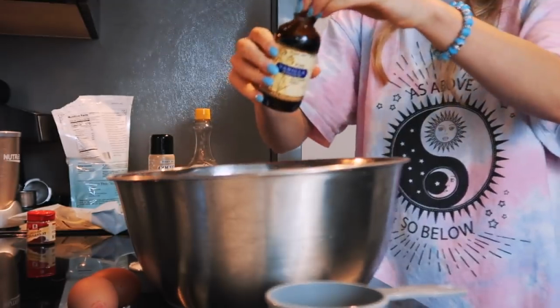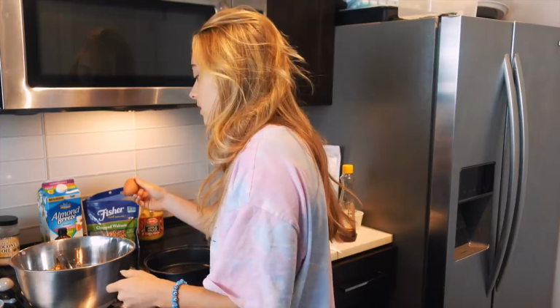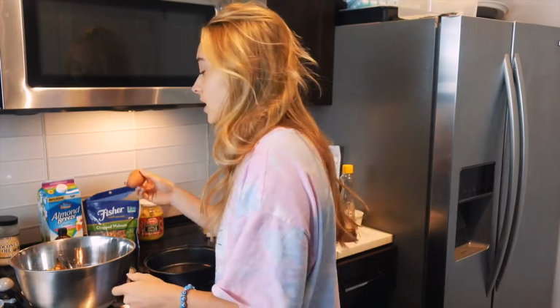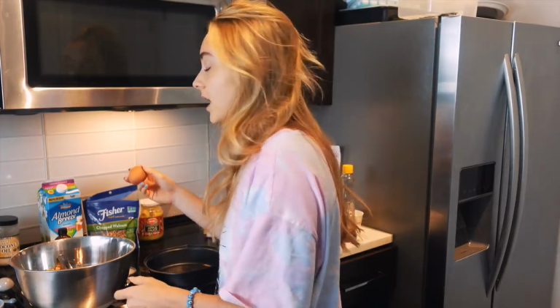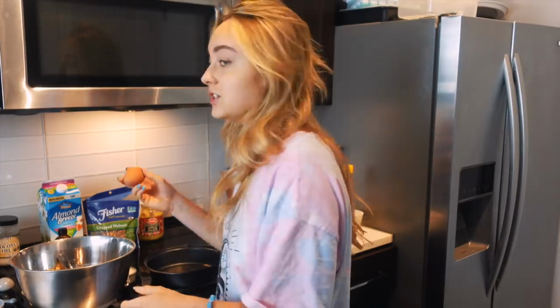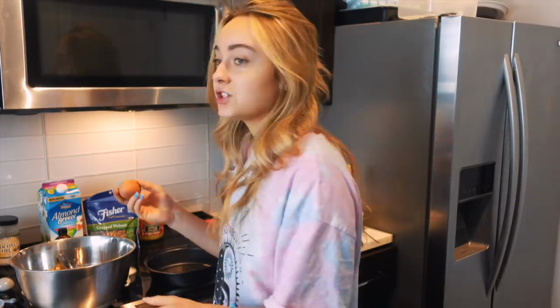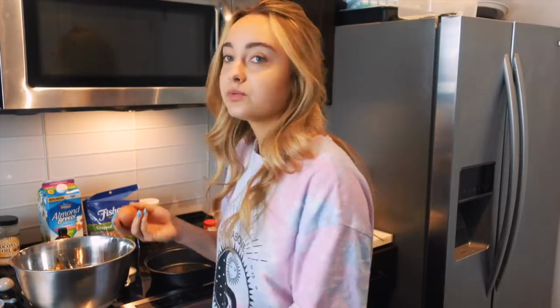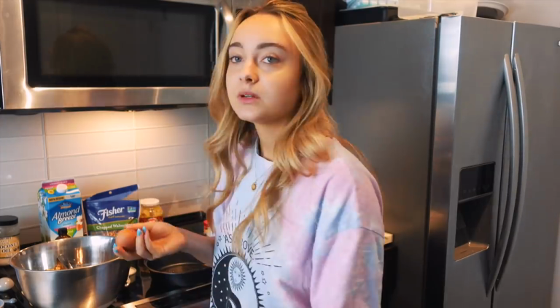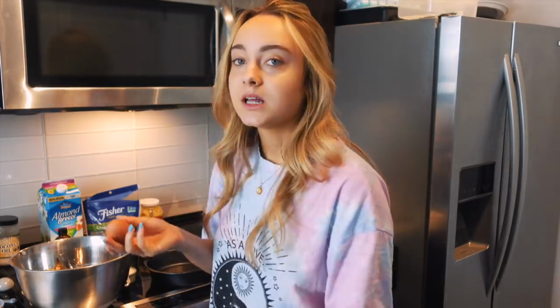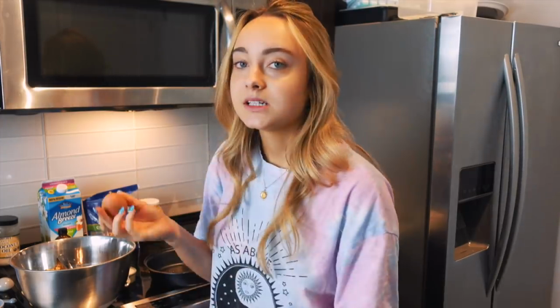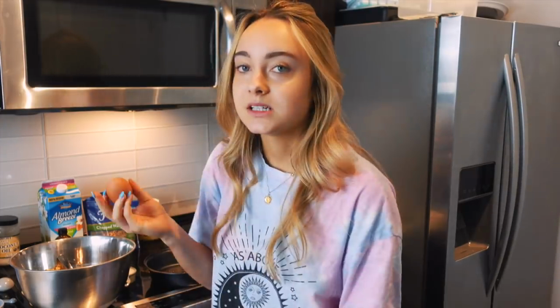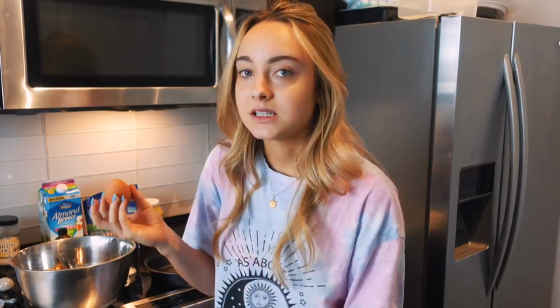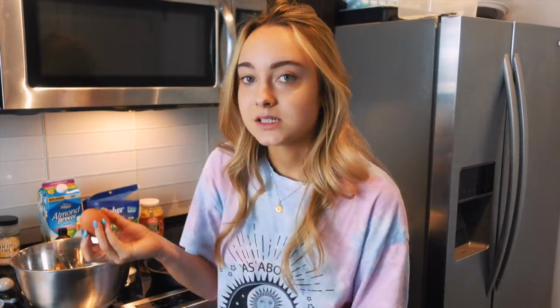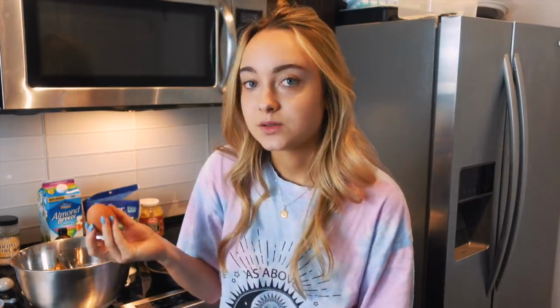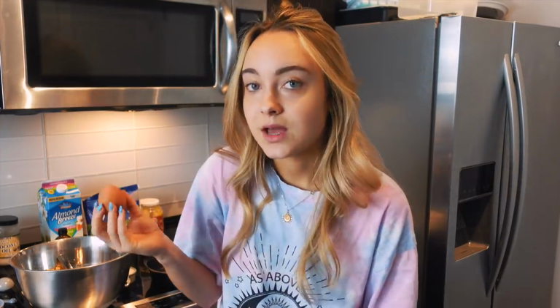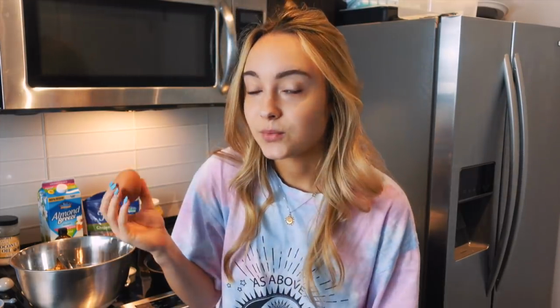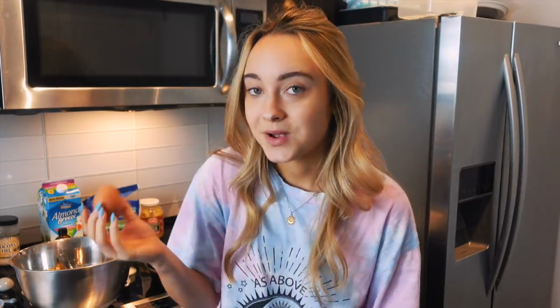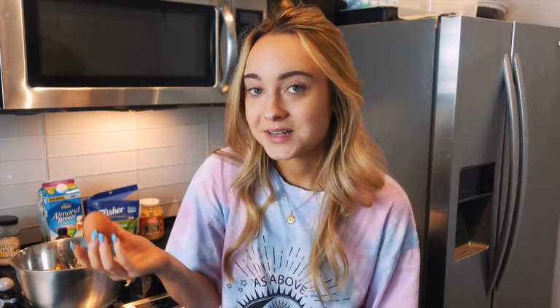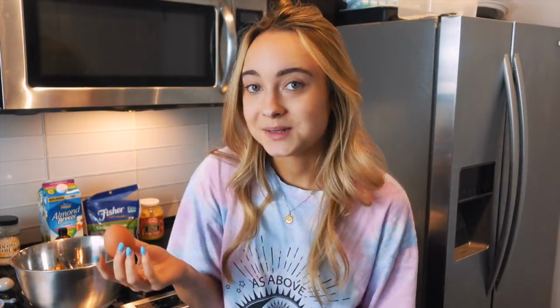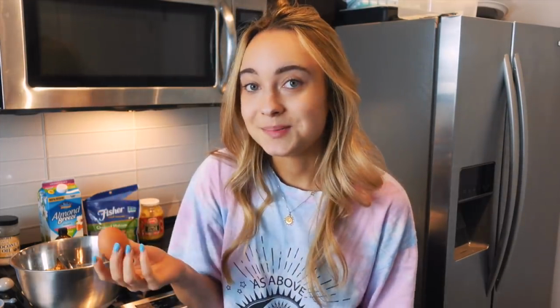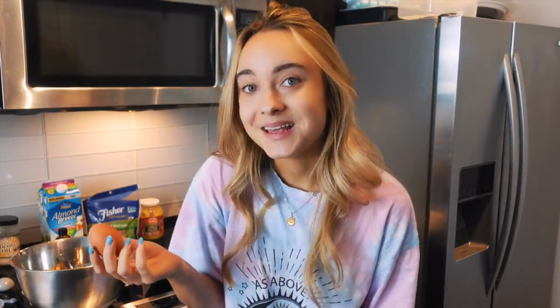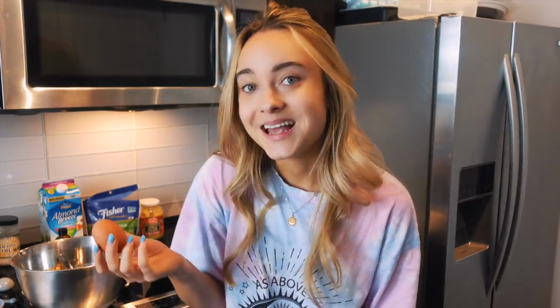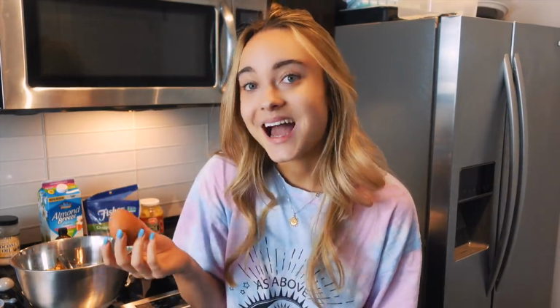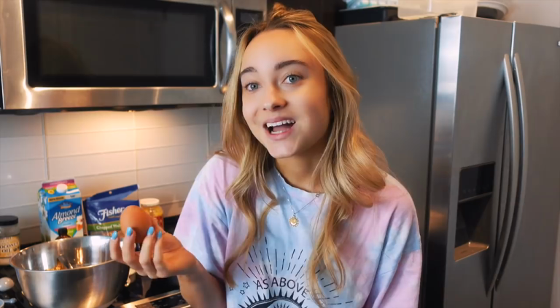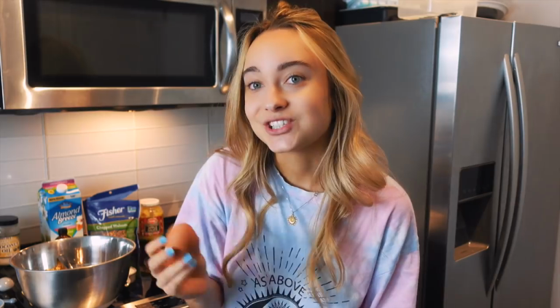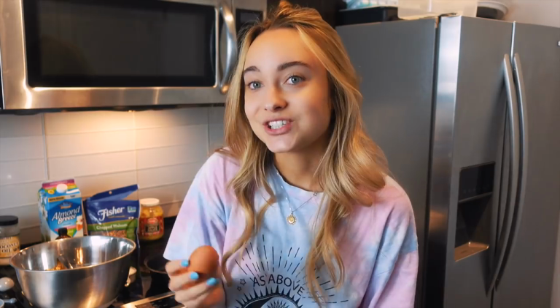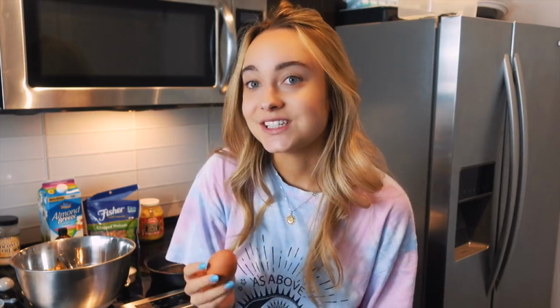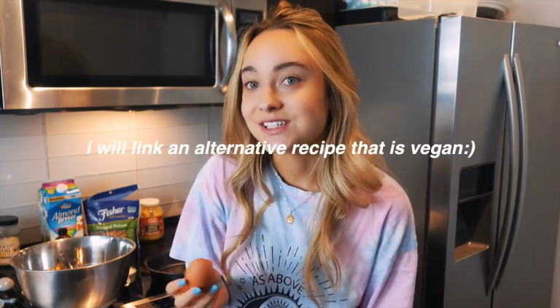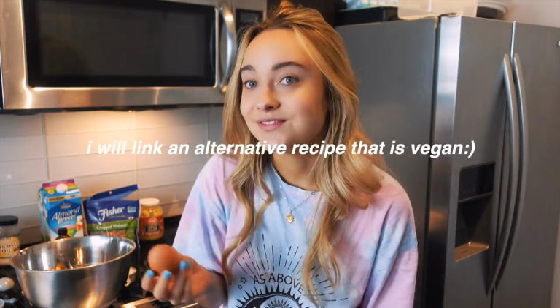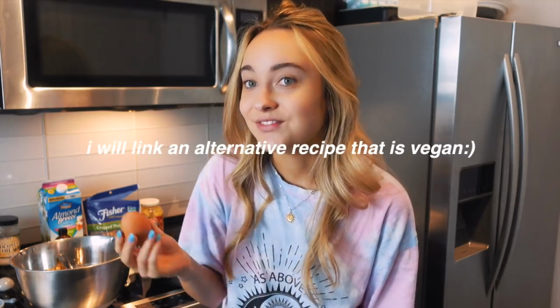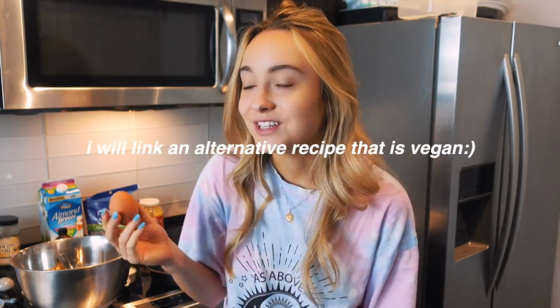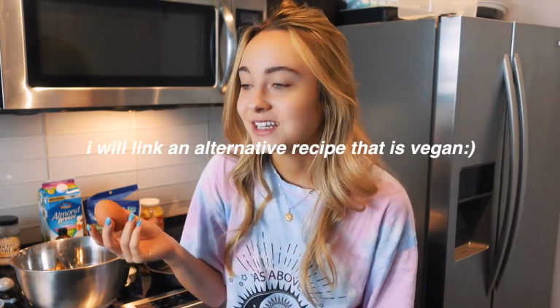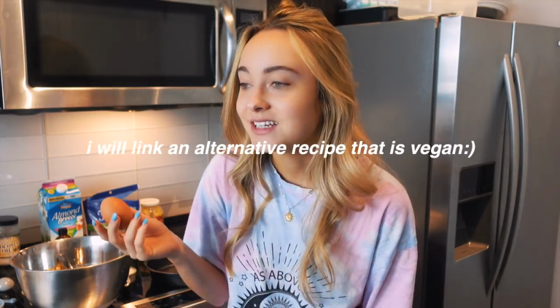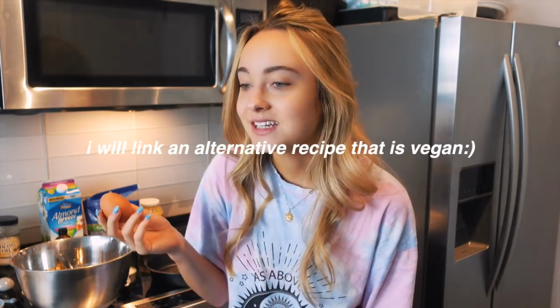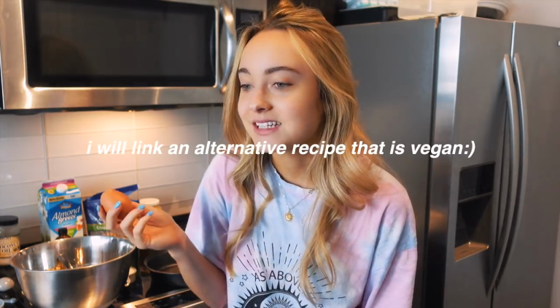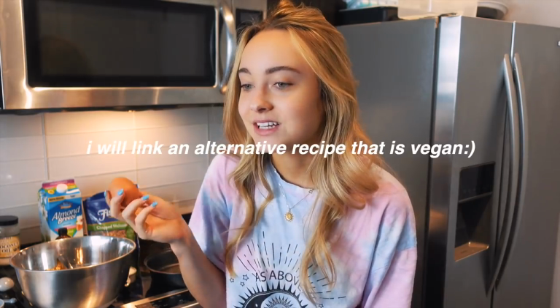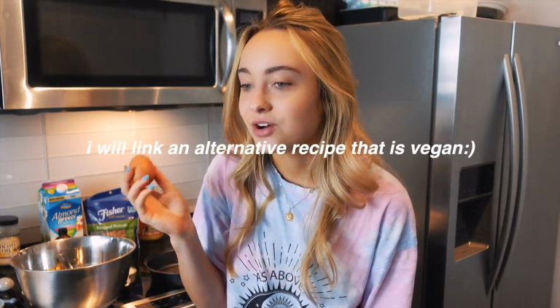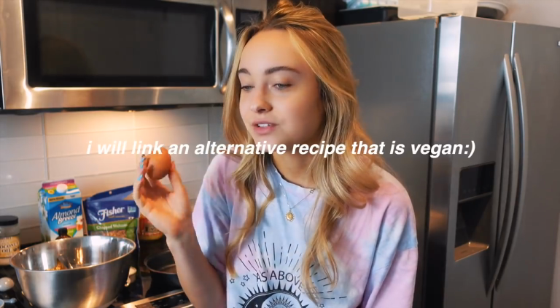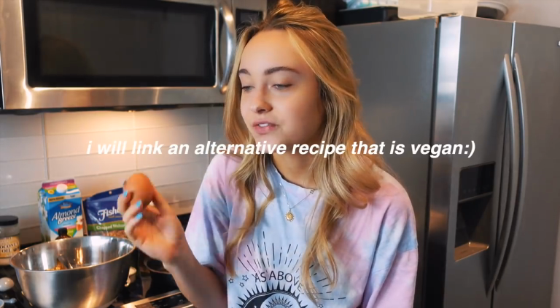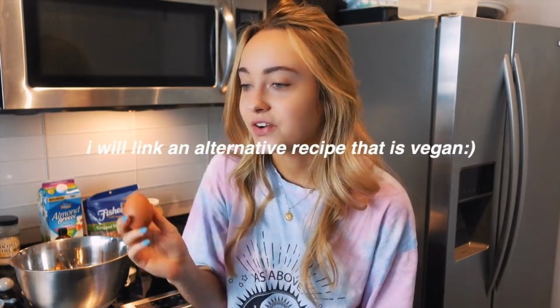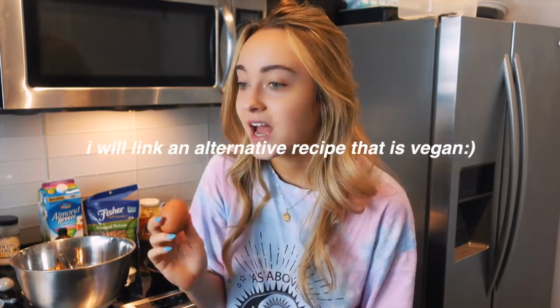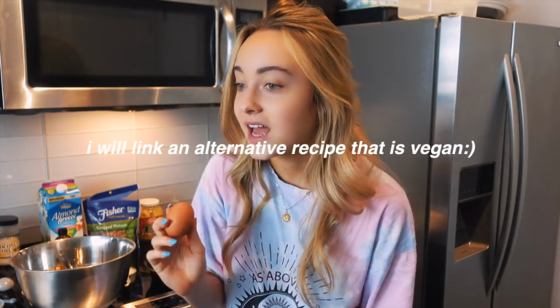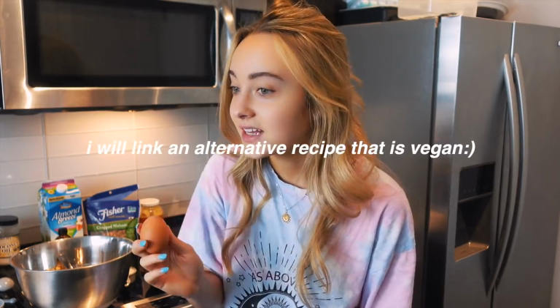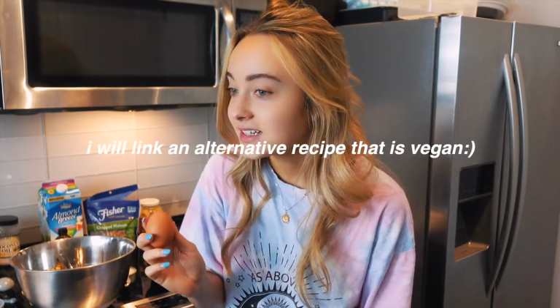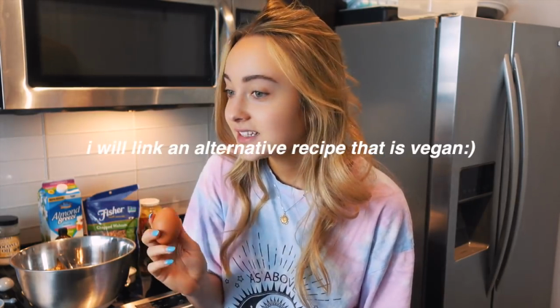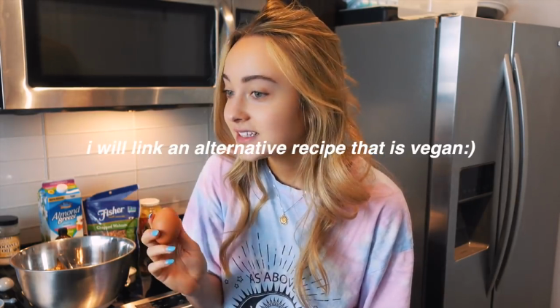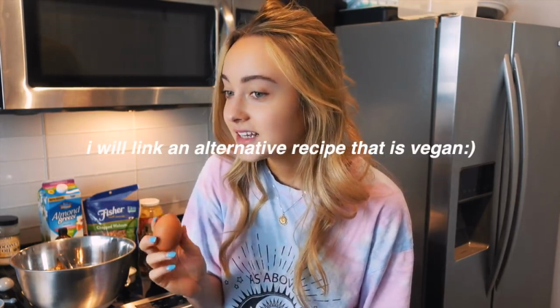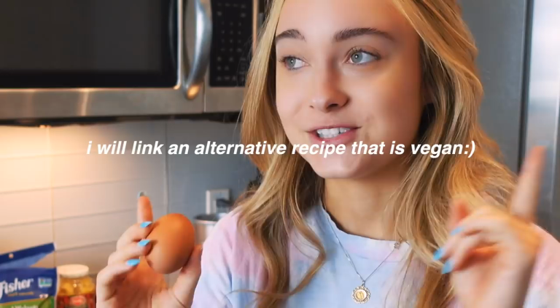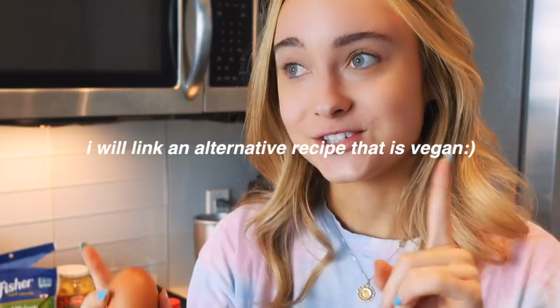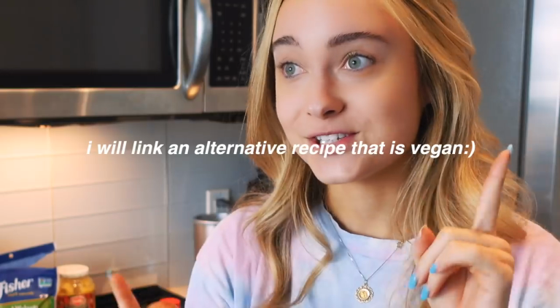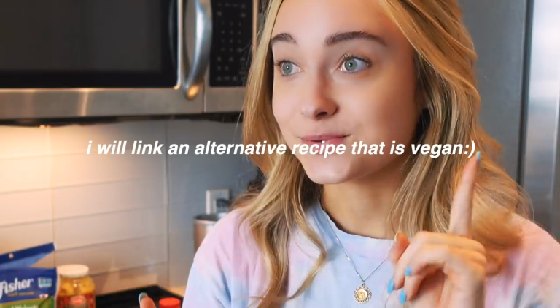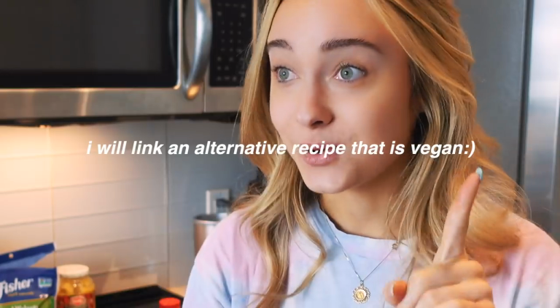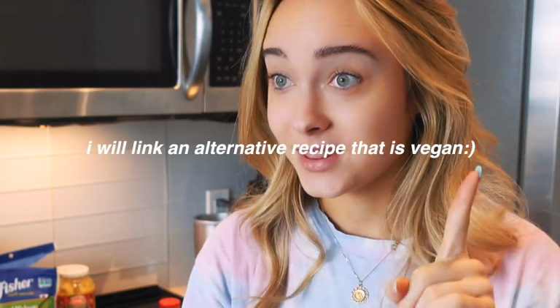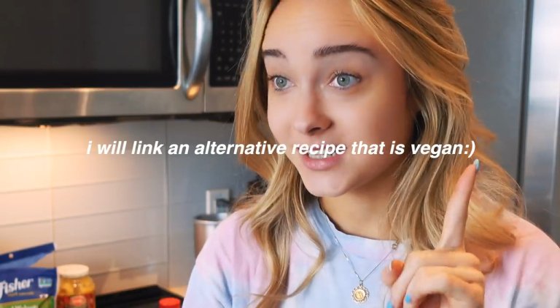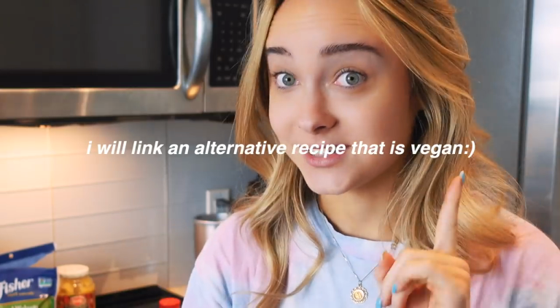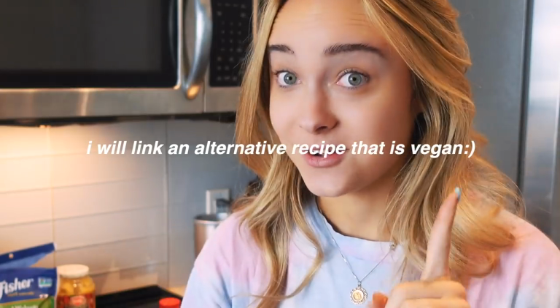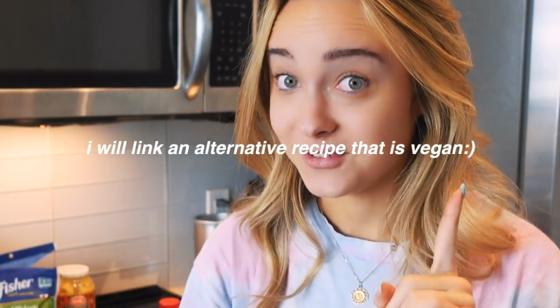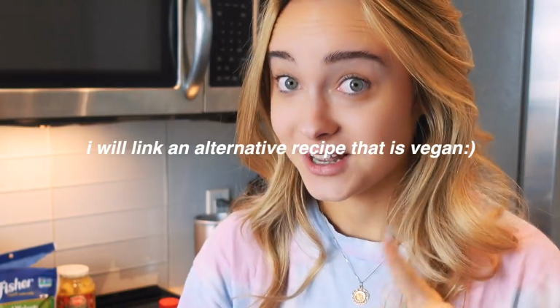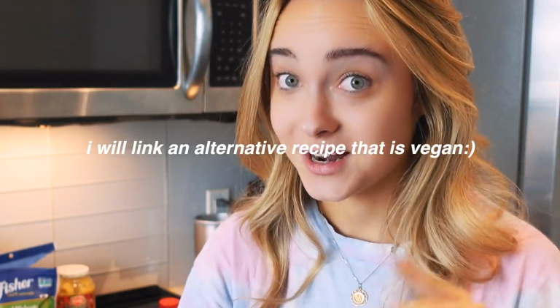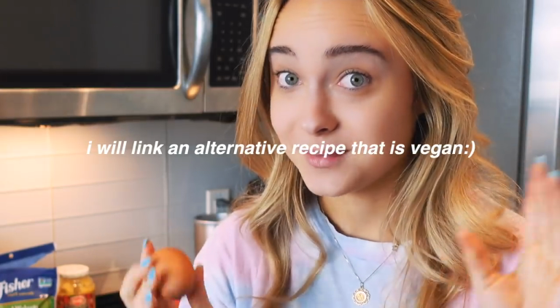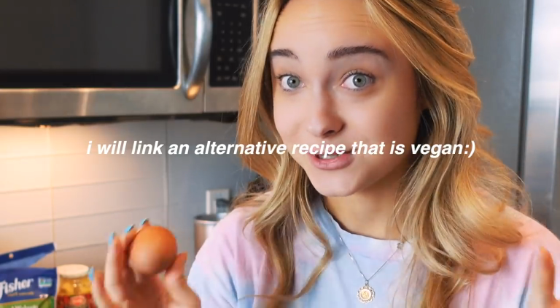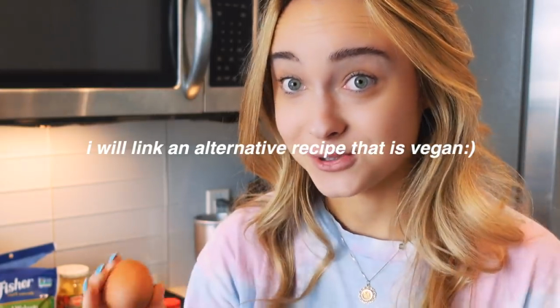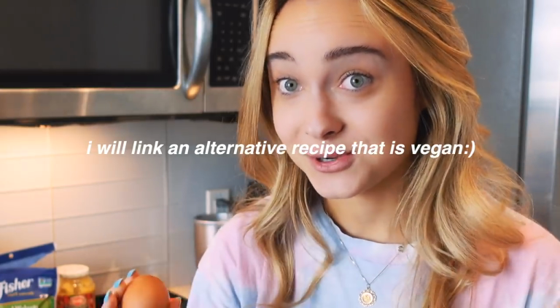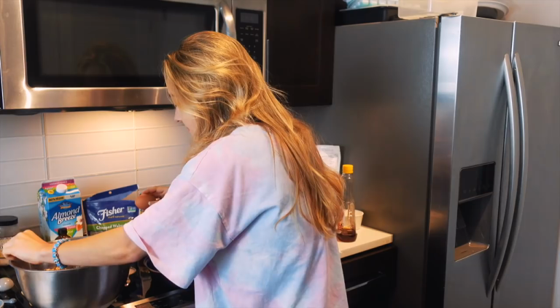I just realized this recipe actually isn't vegan because it calls for eggs — this one's not vegan, I'm so sorry!